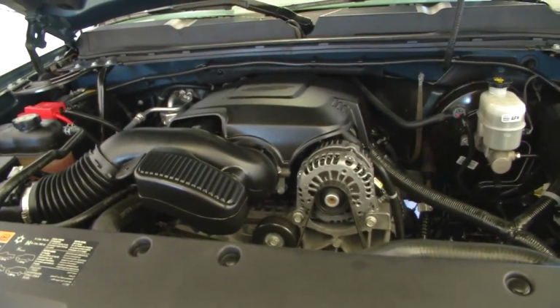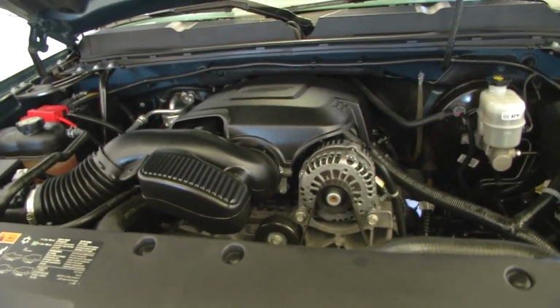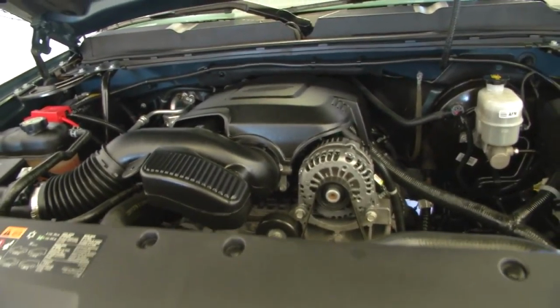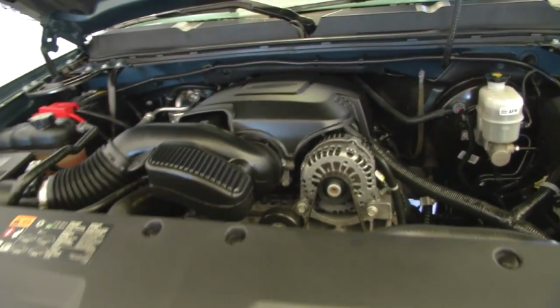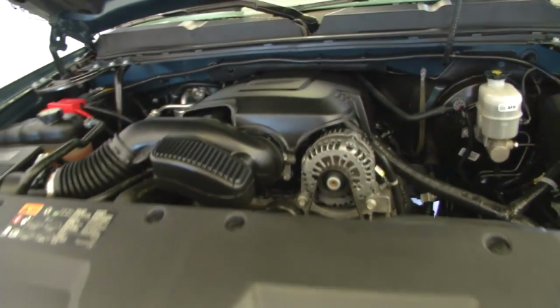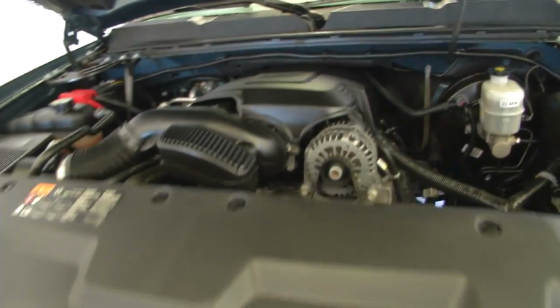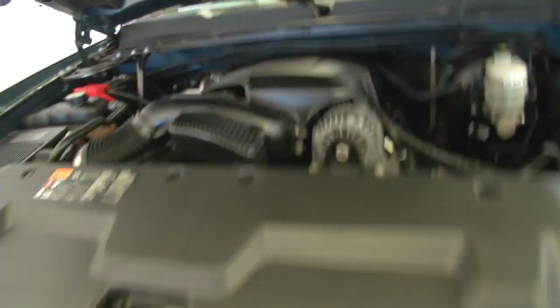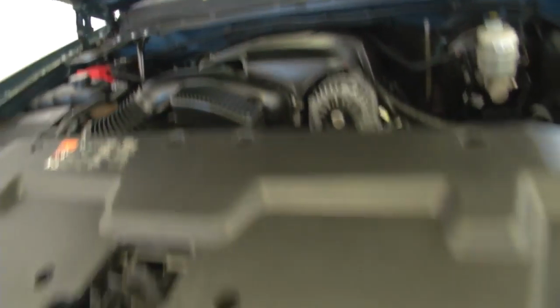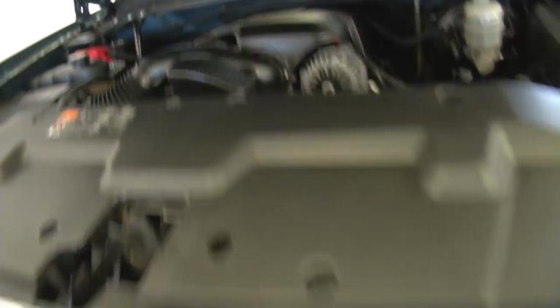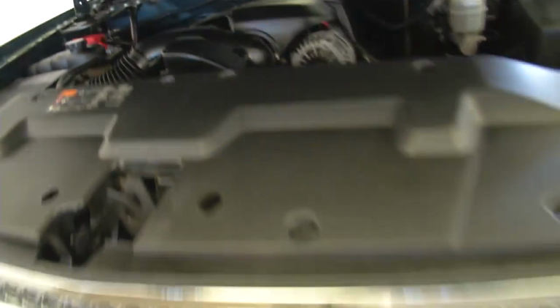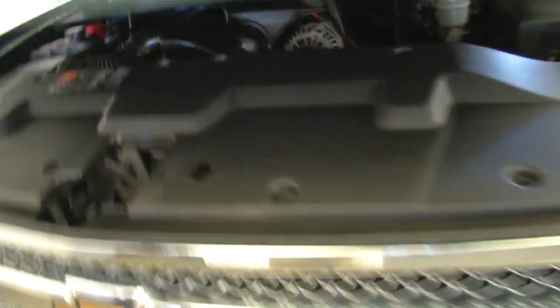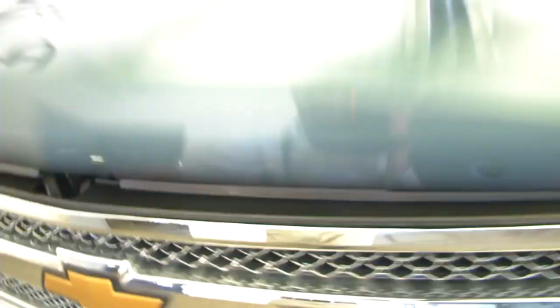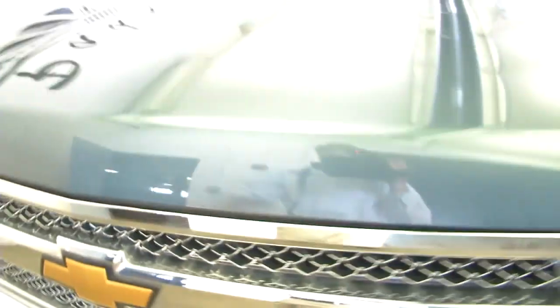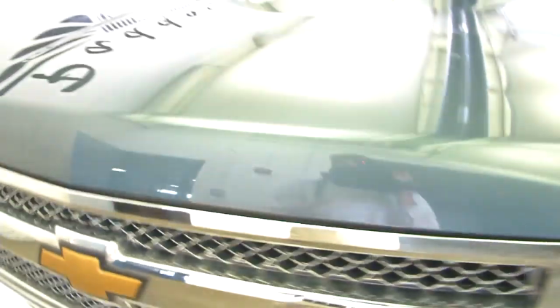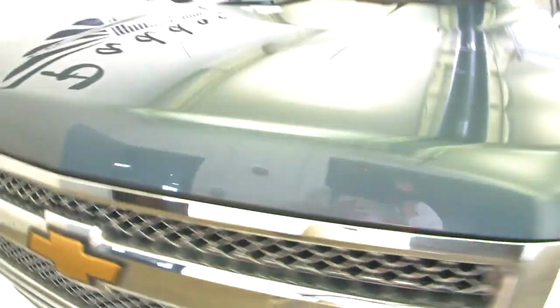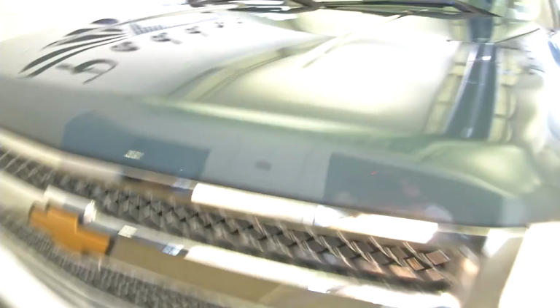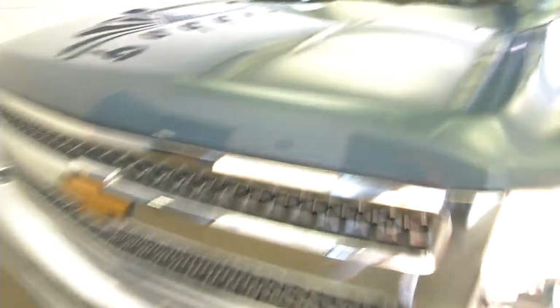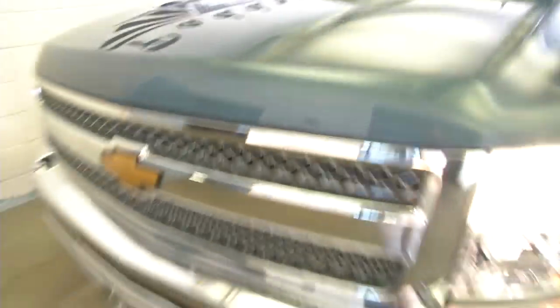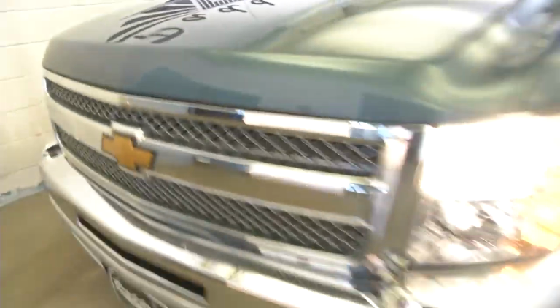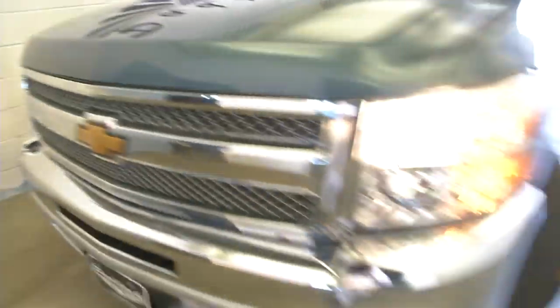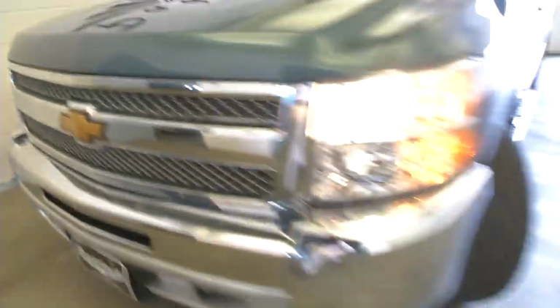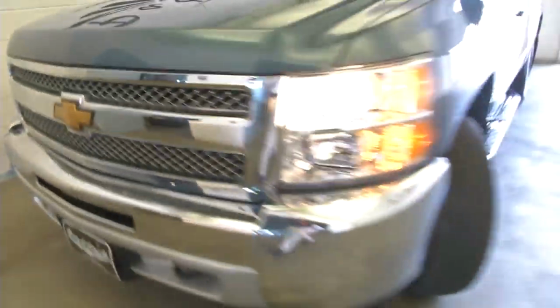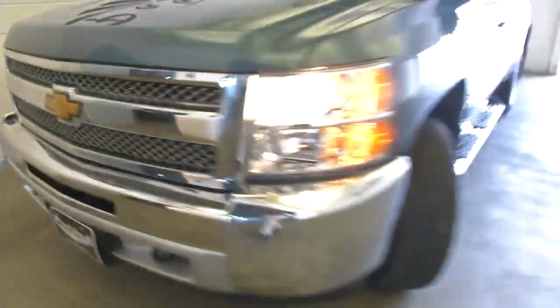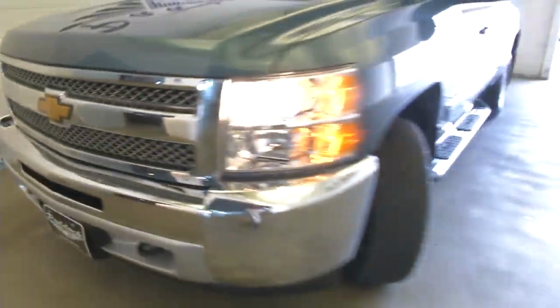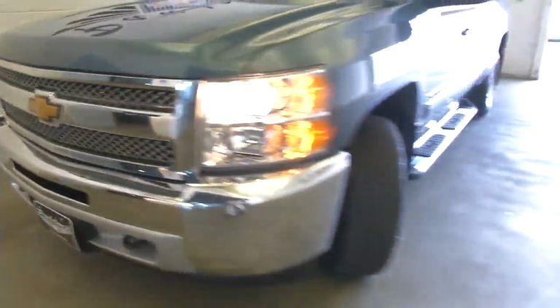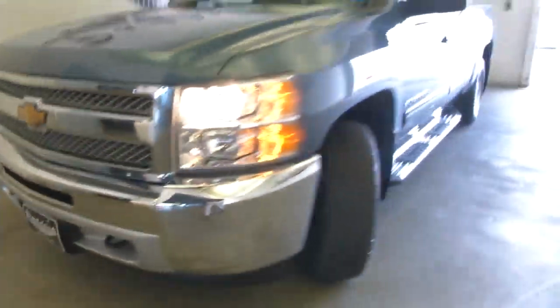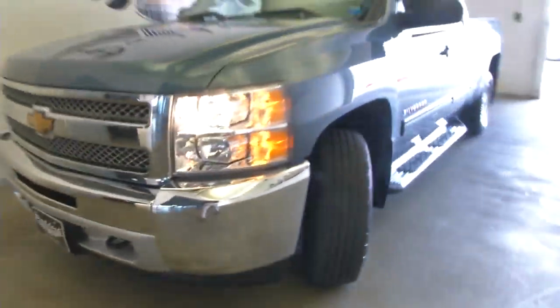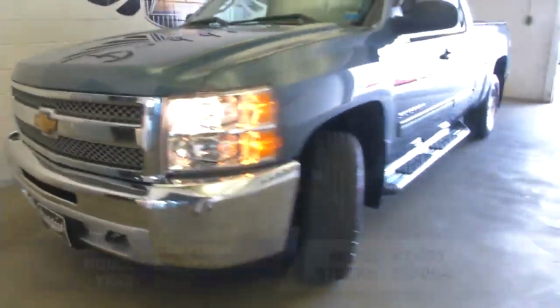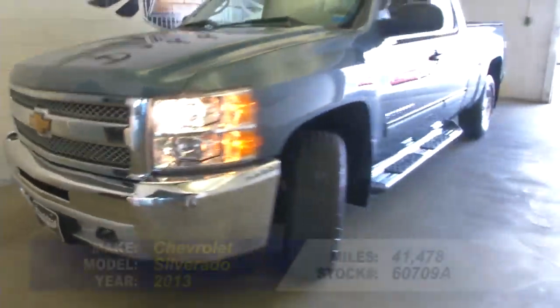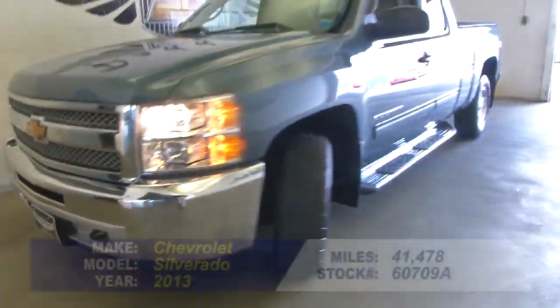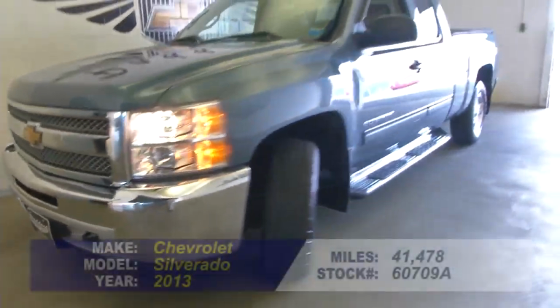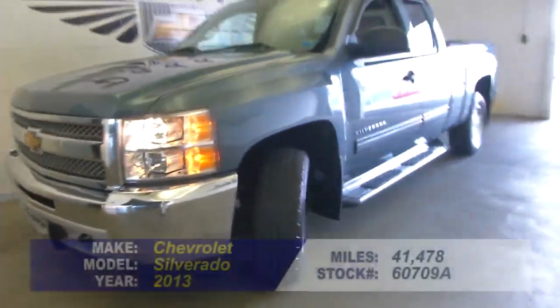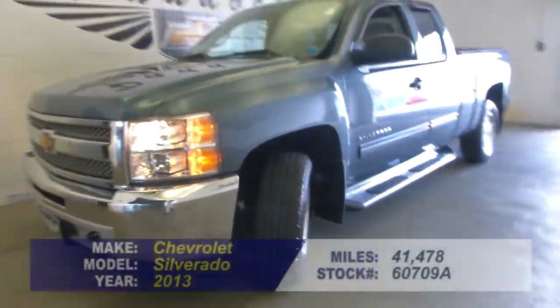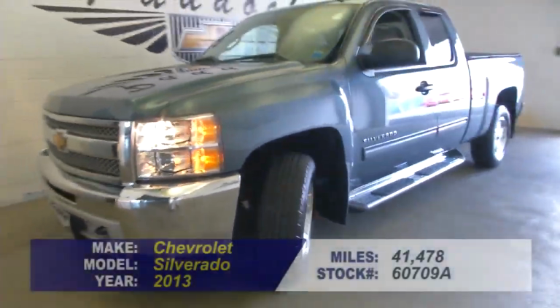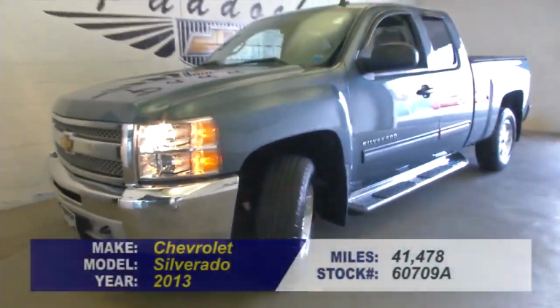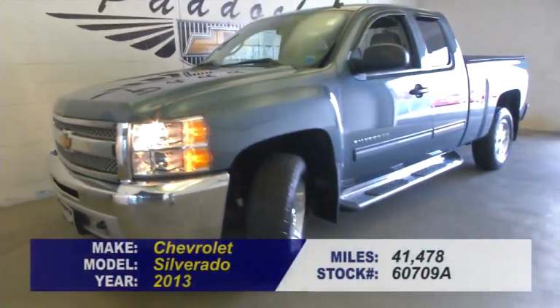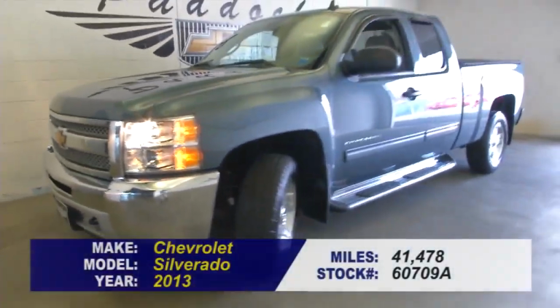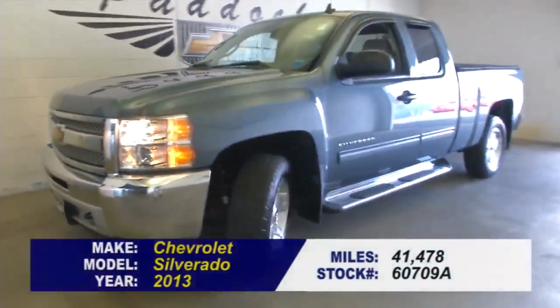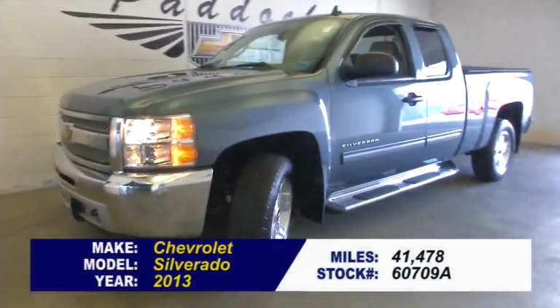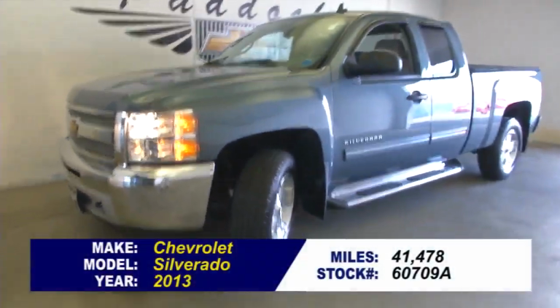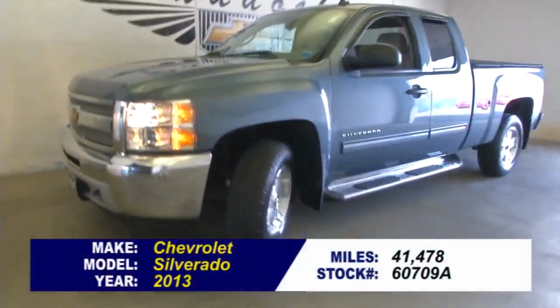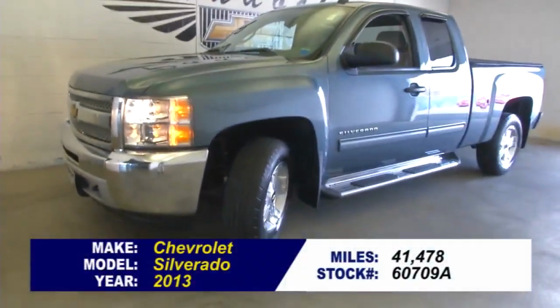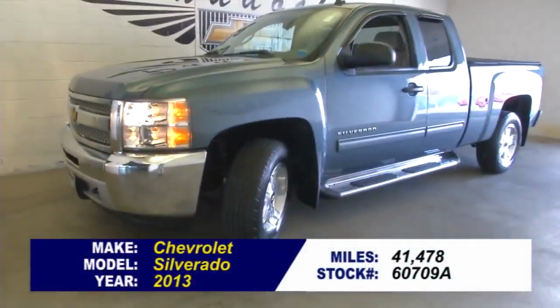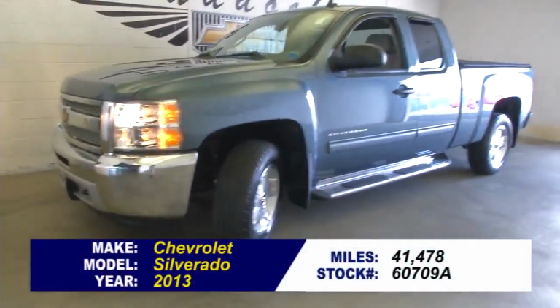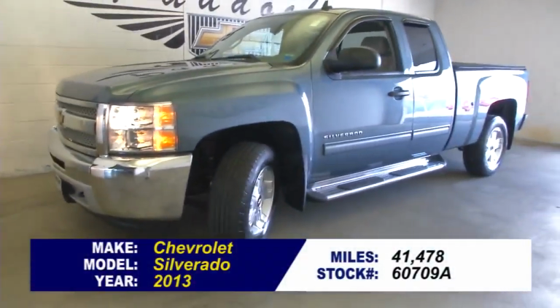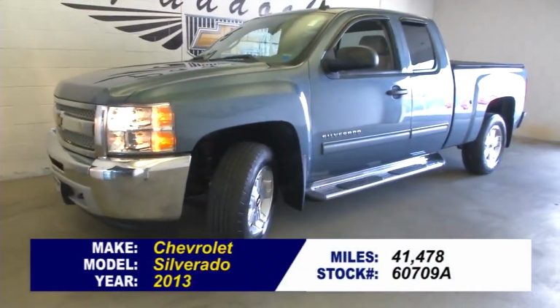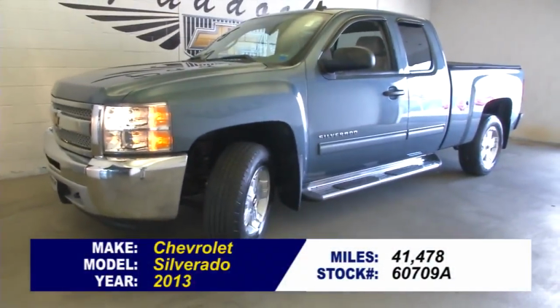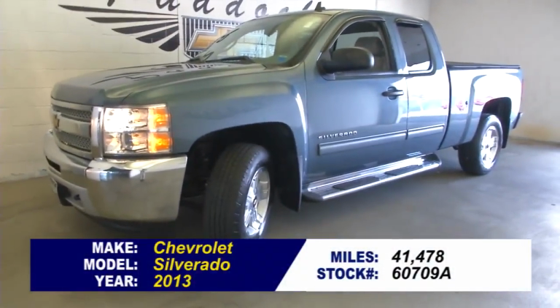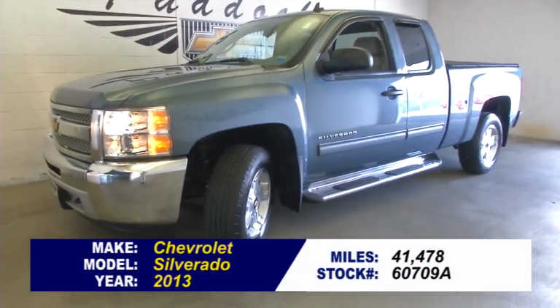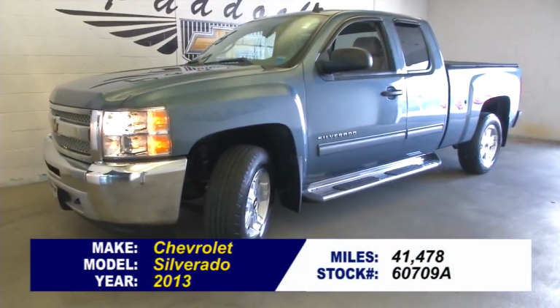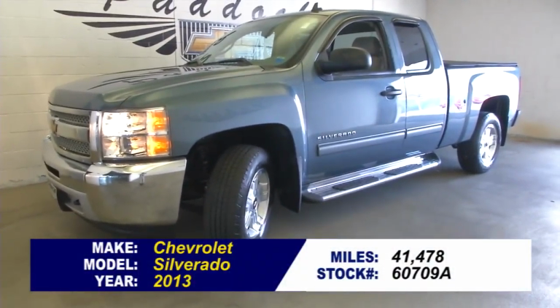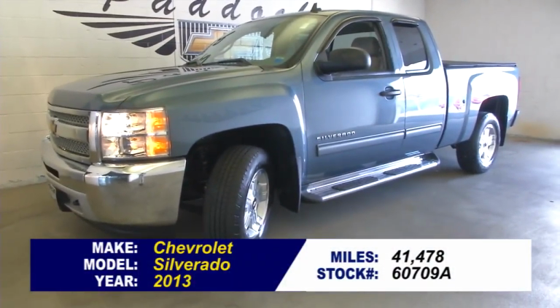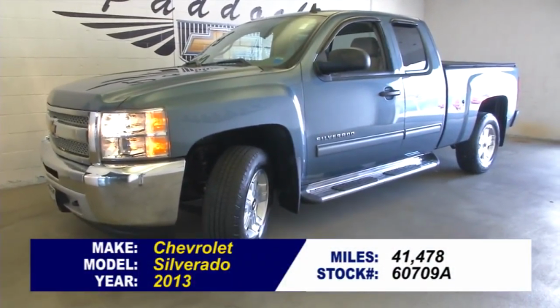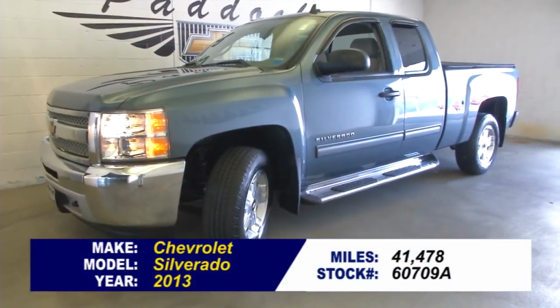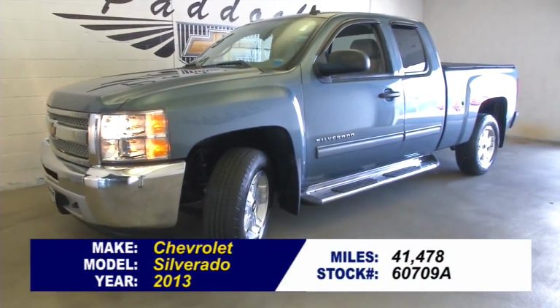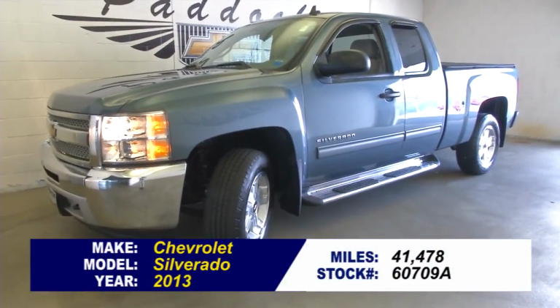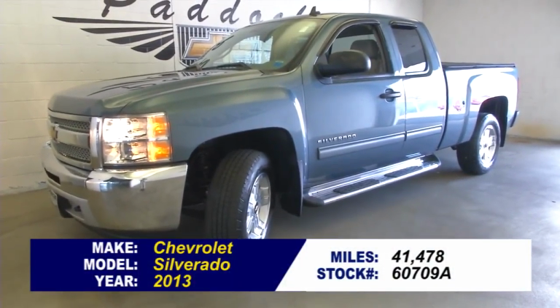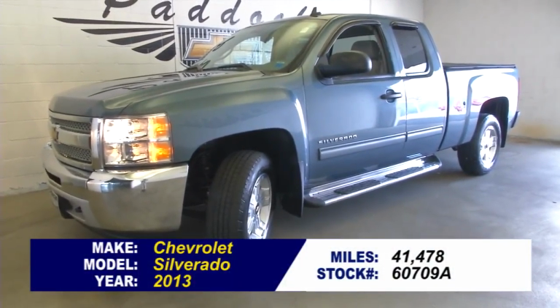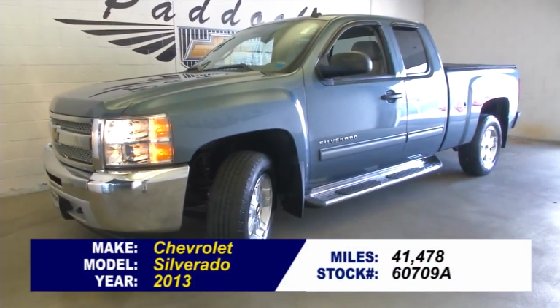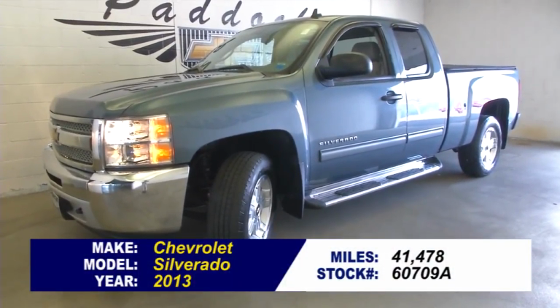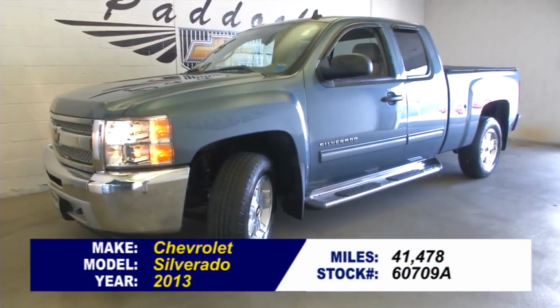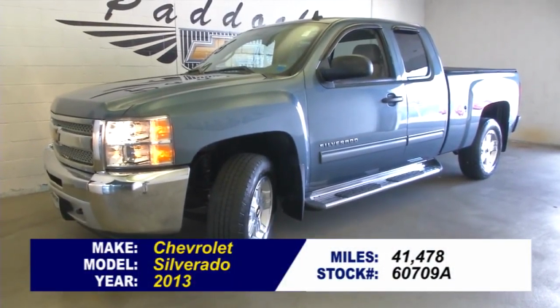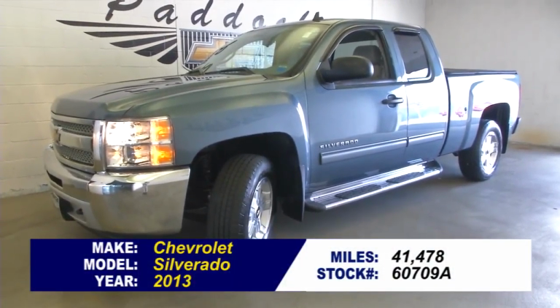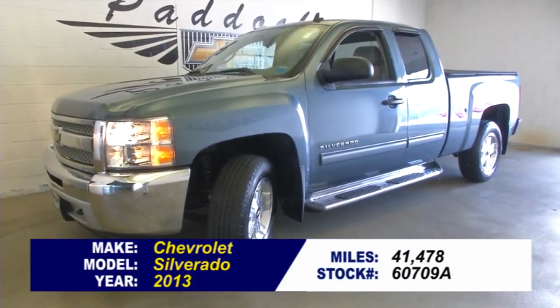Great looking truck. To find out more or take a test drive, give us a call at 876-0945.